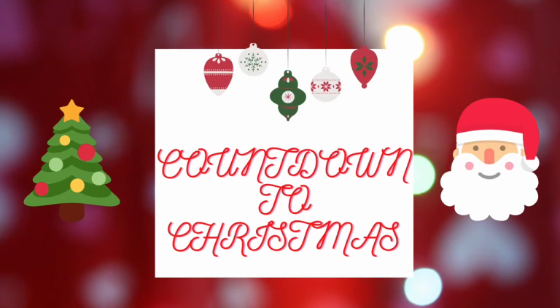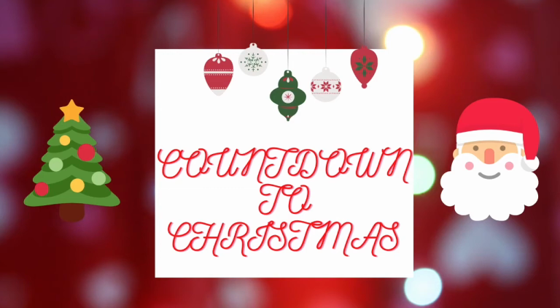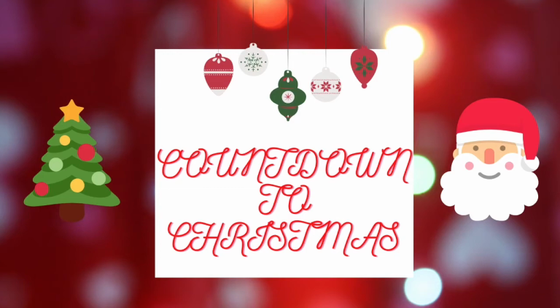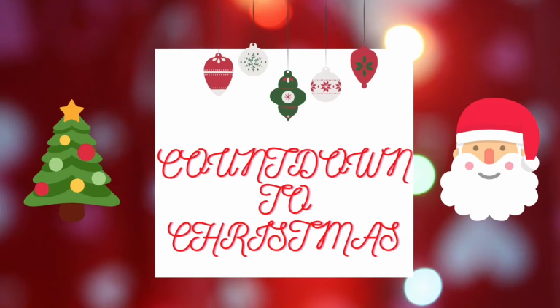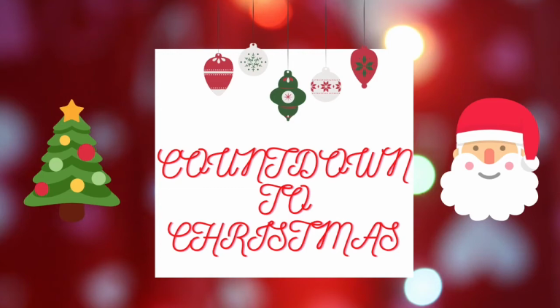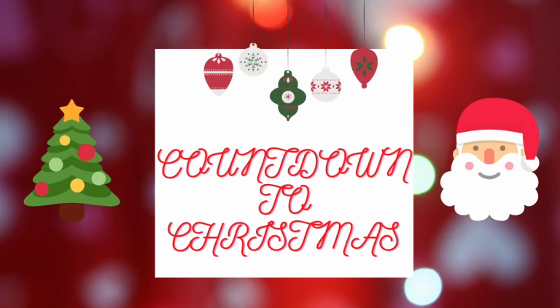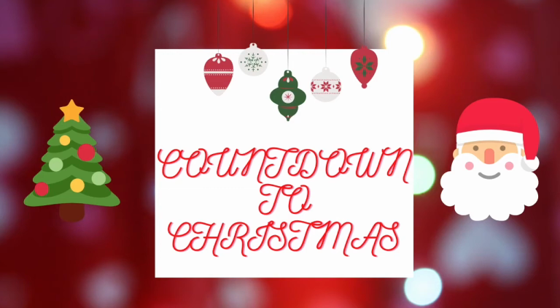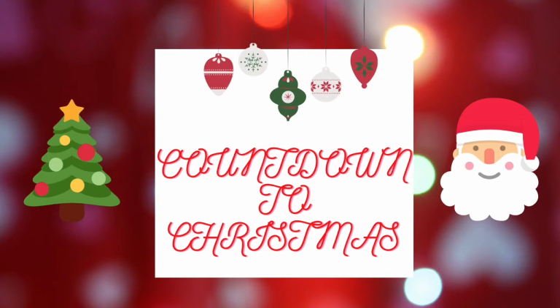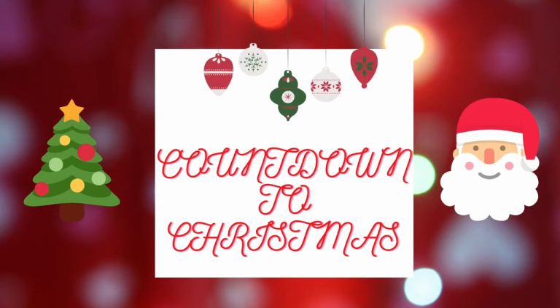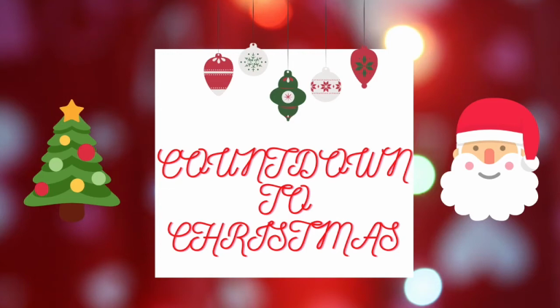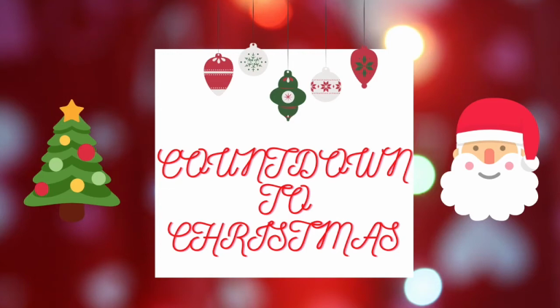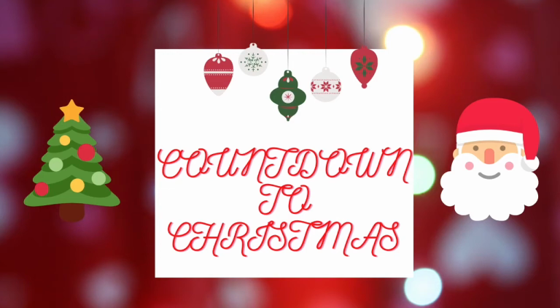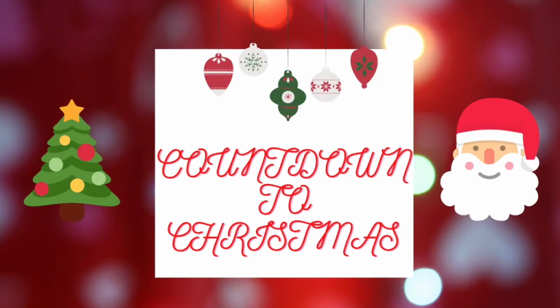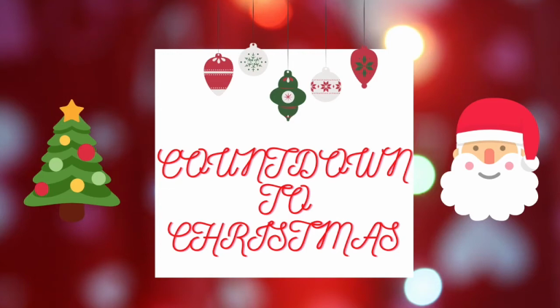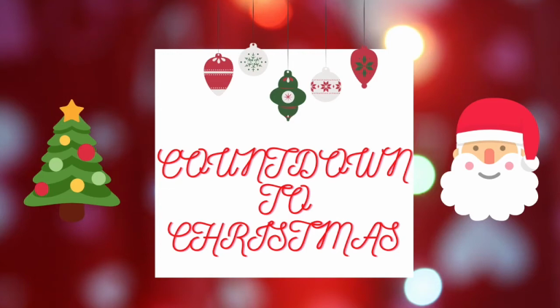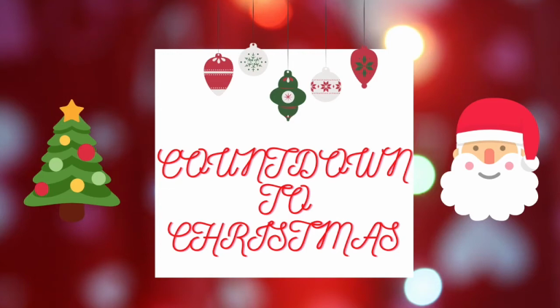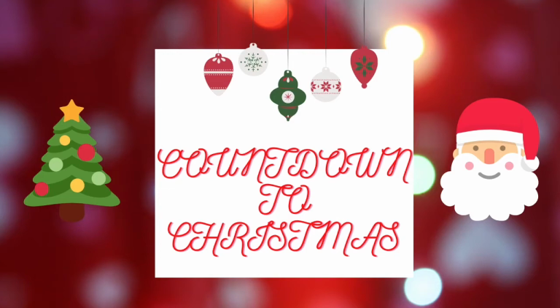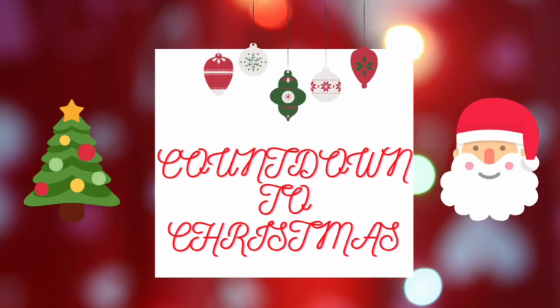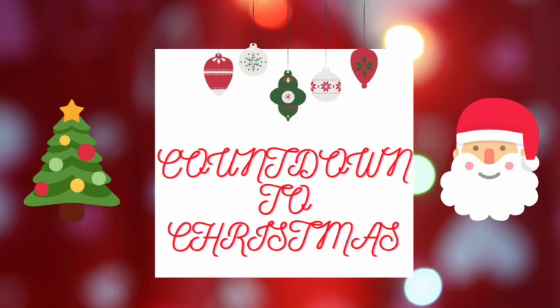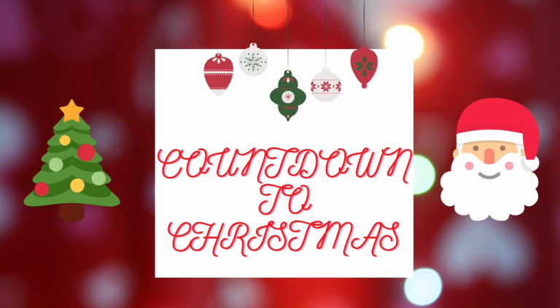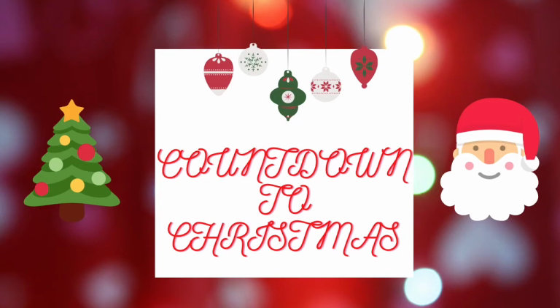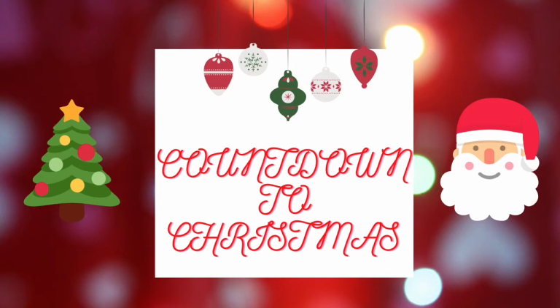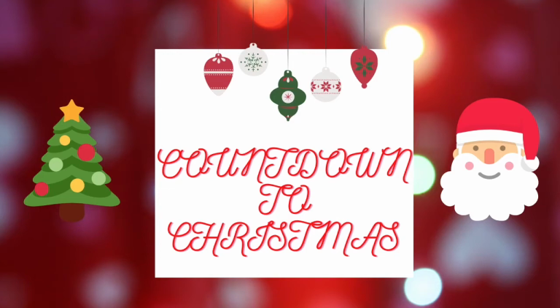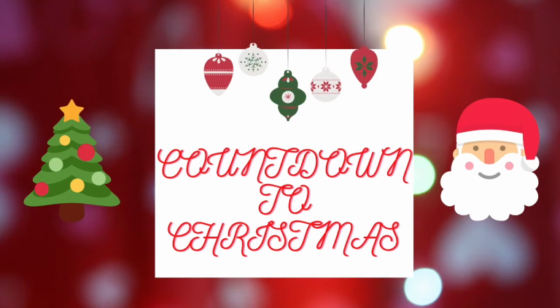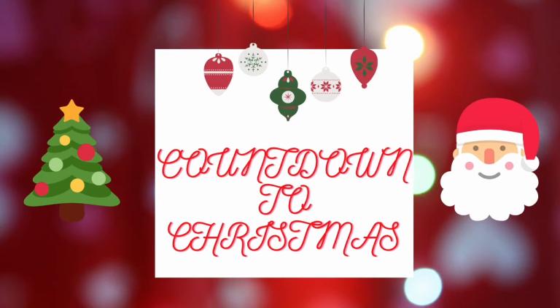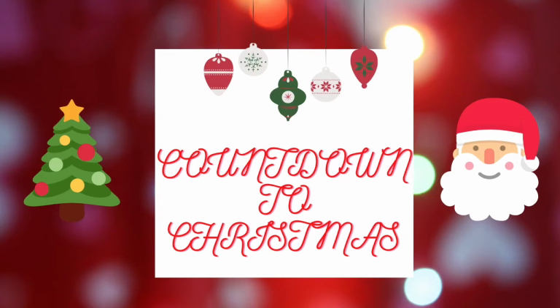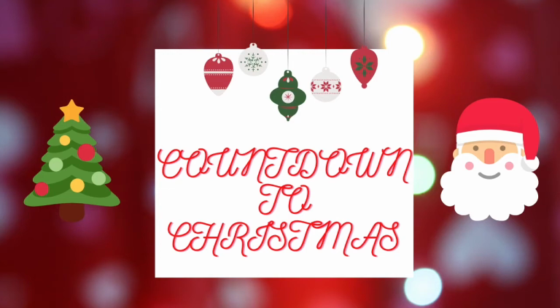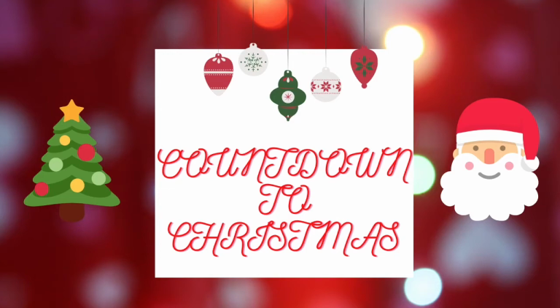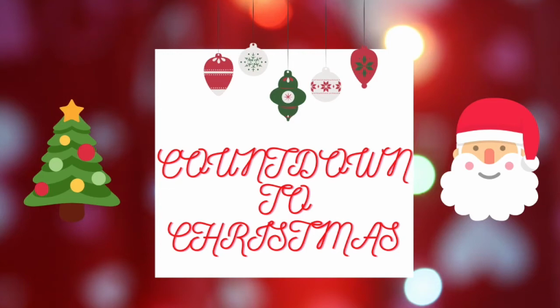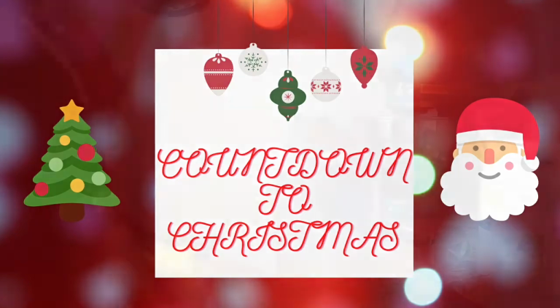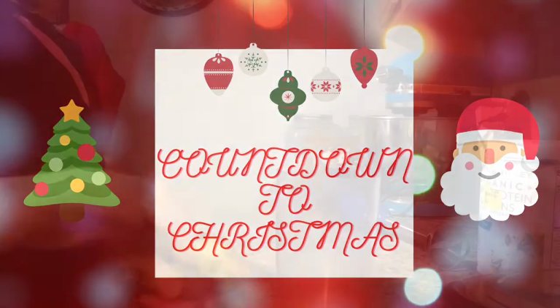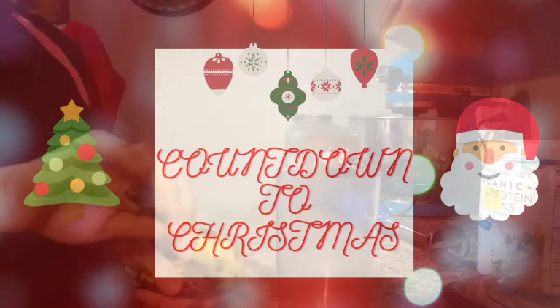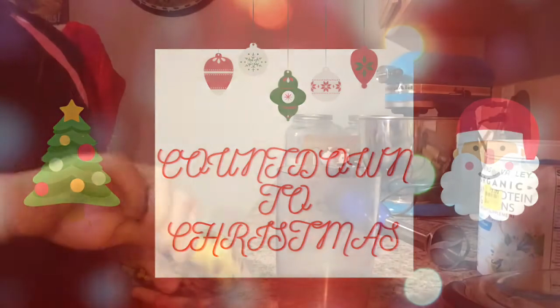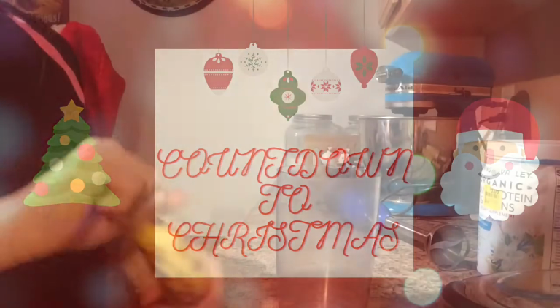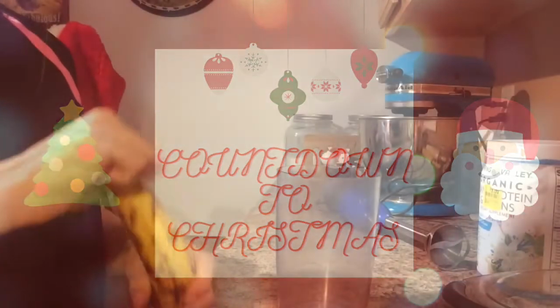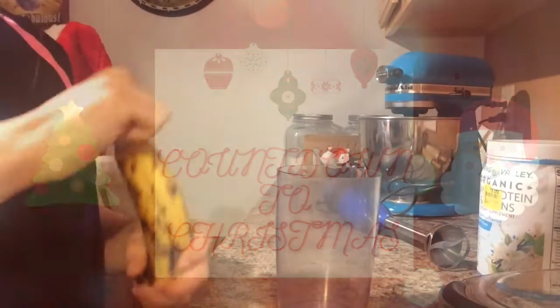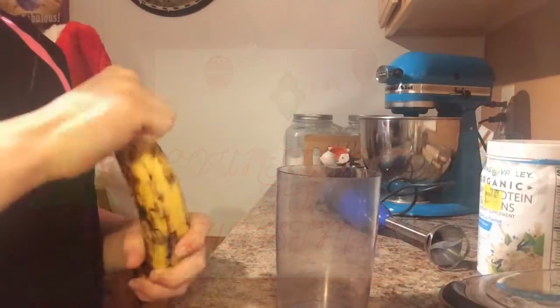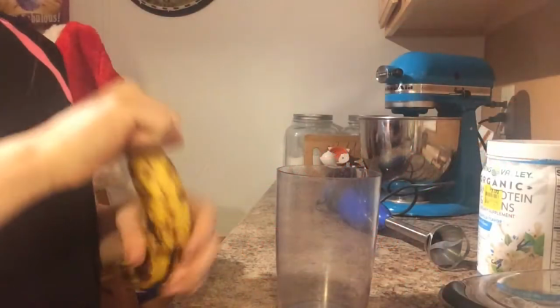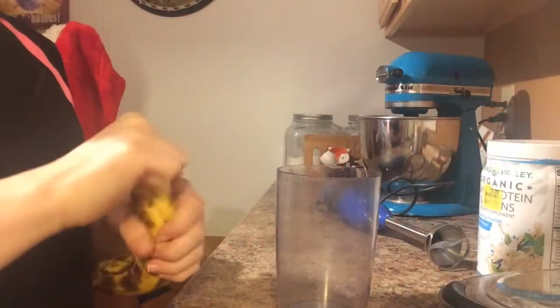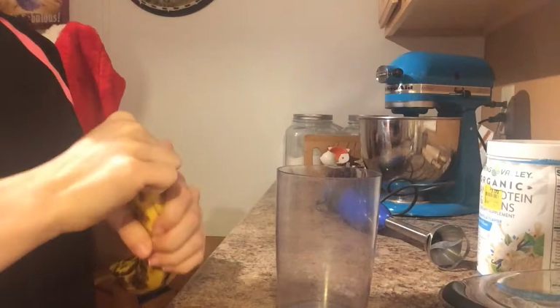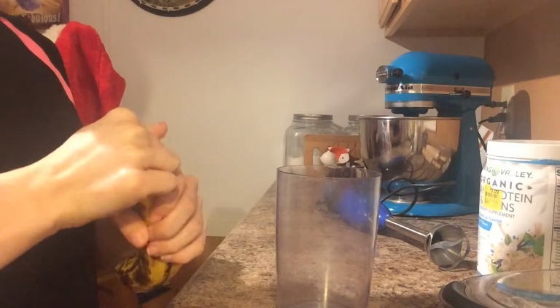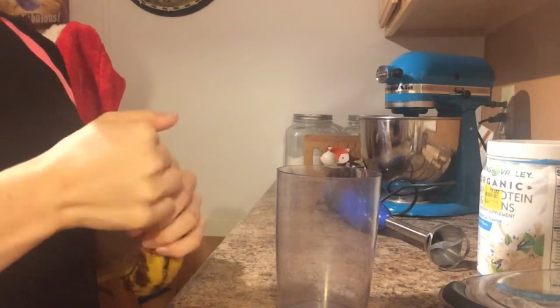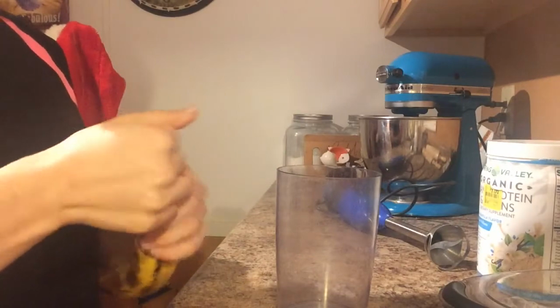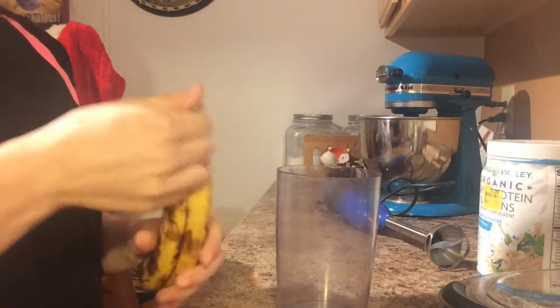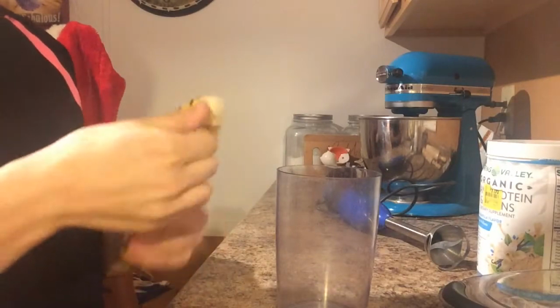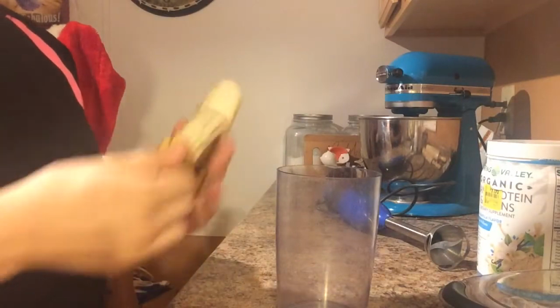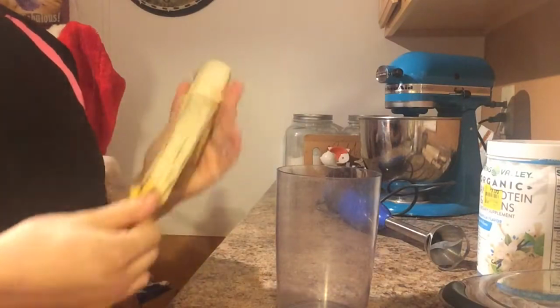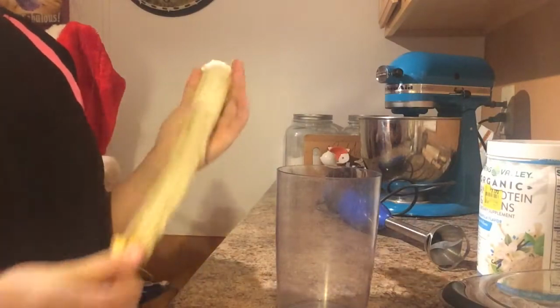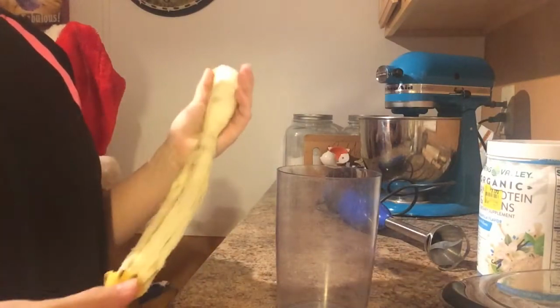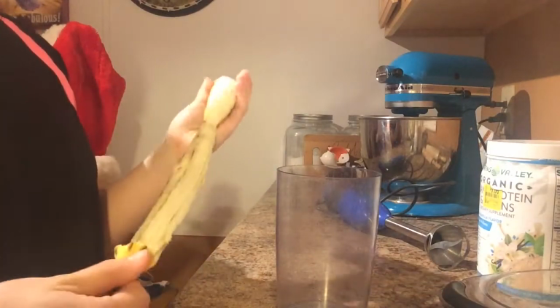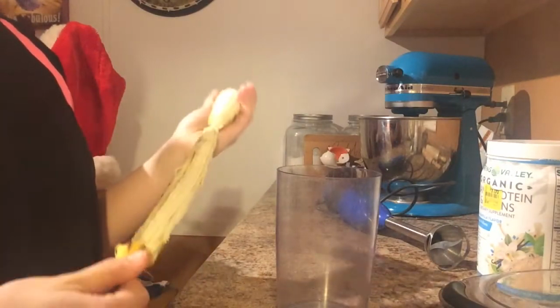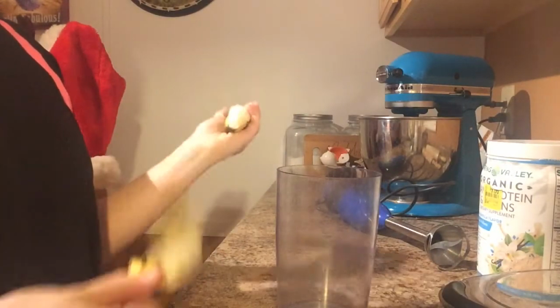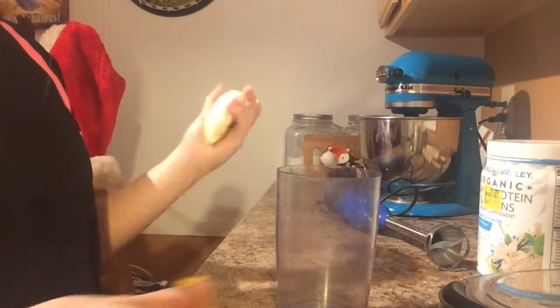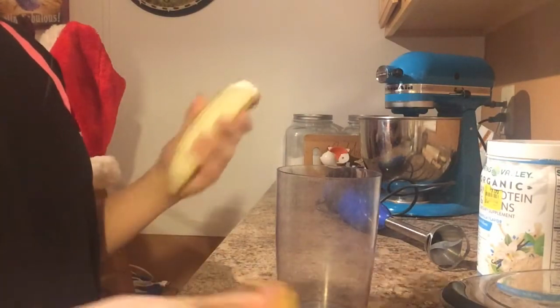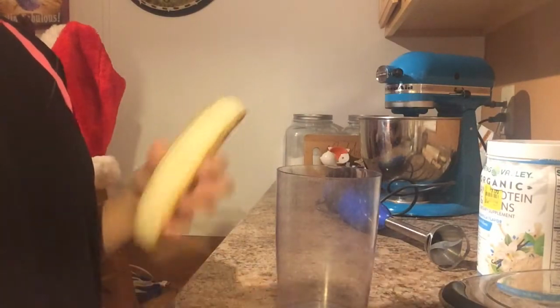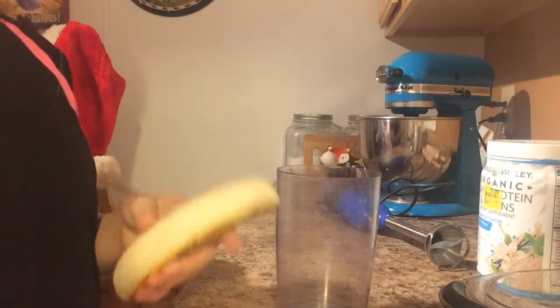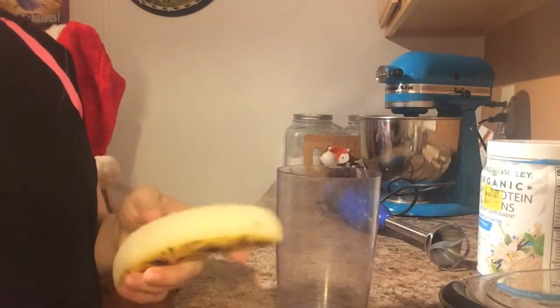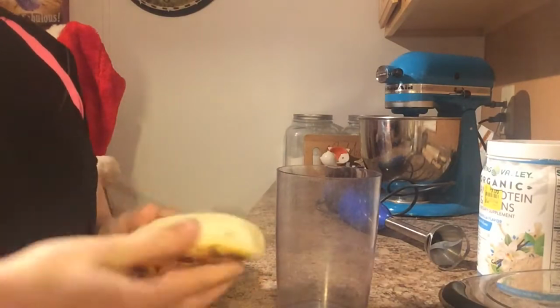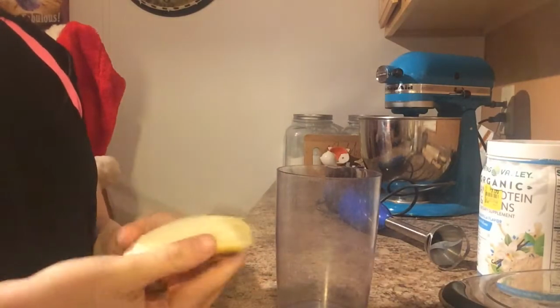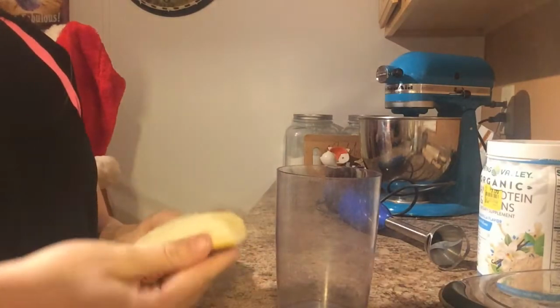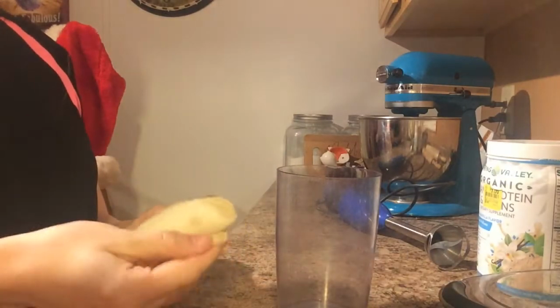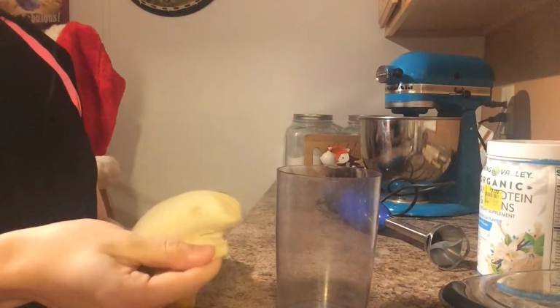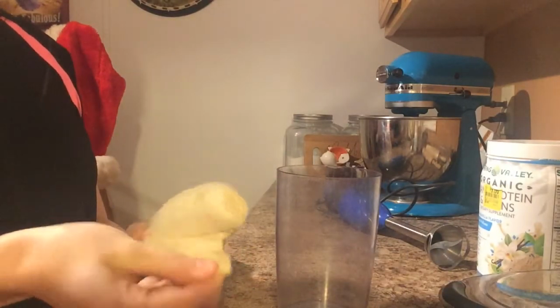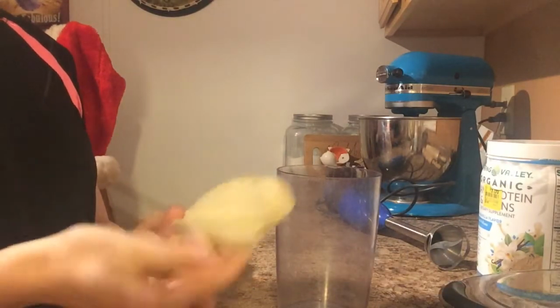Hi y'all and welcome back to Countdown to Christmas. In today's video I'm sharing how to make an easy and delicious gingerbread smoothie recipe.